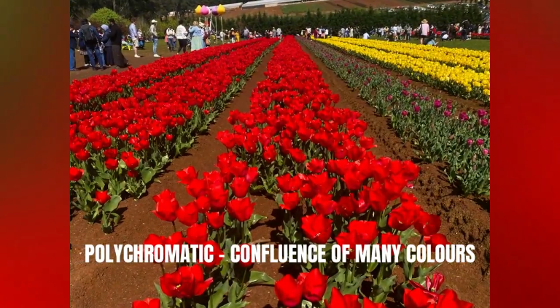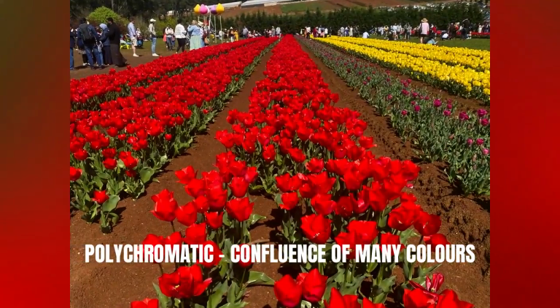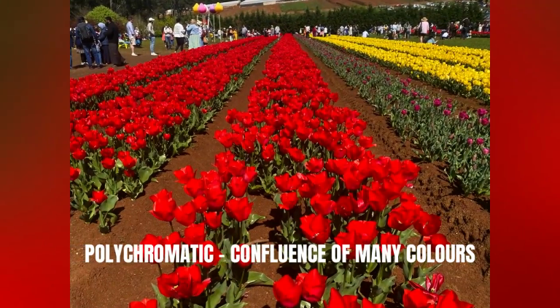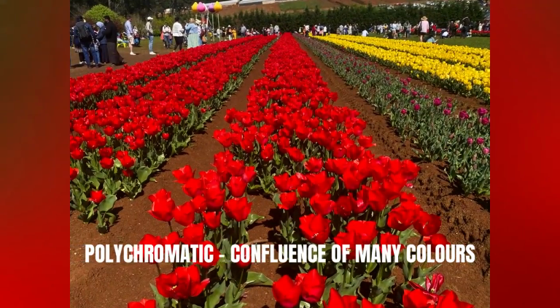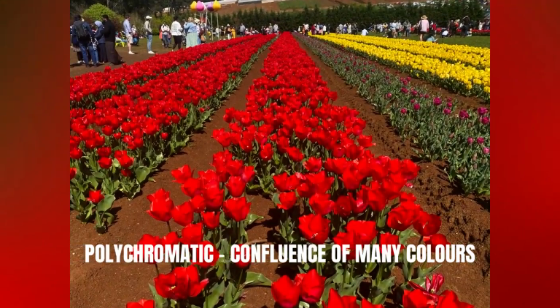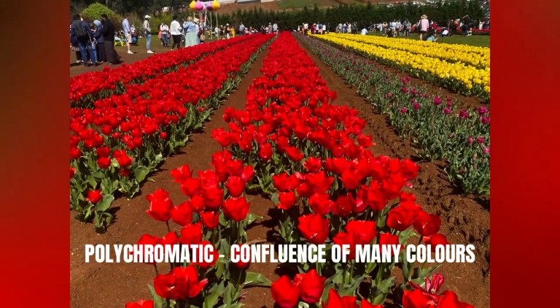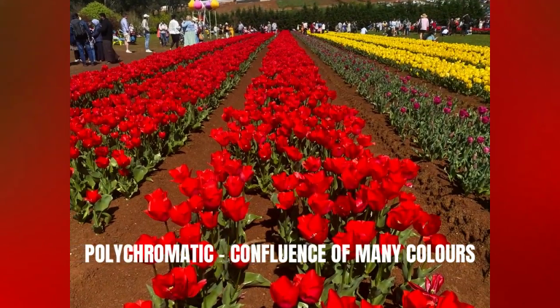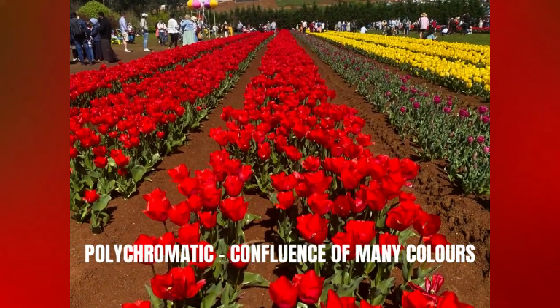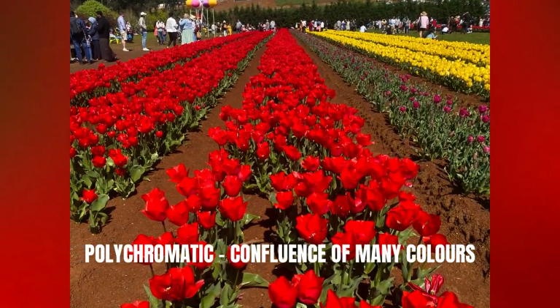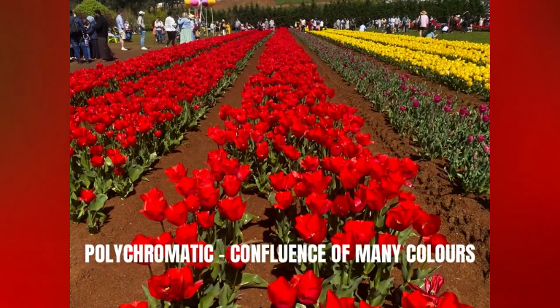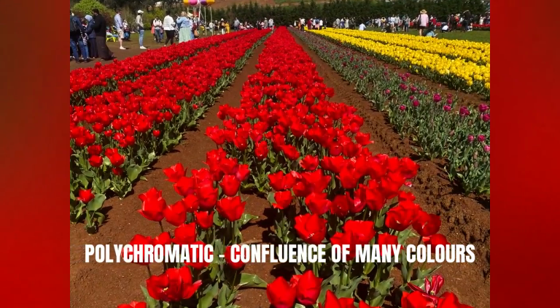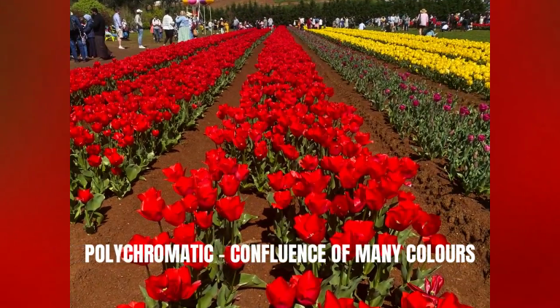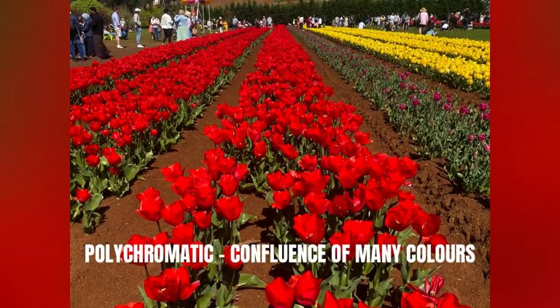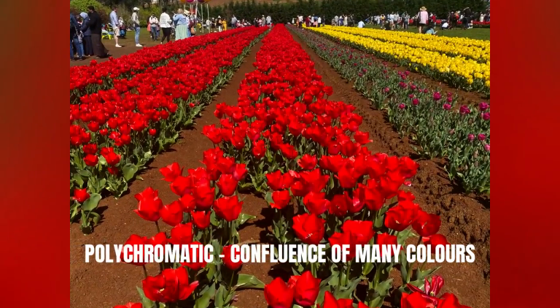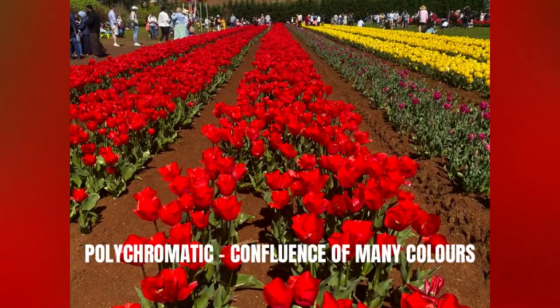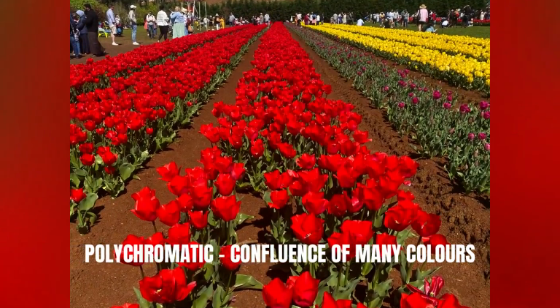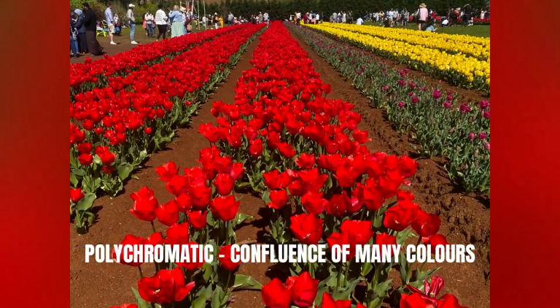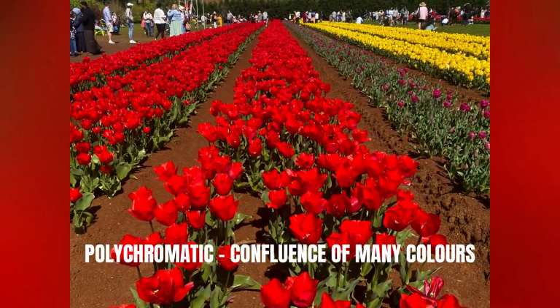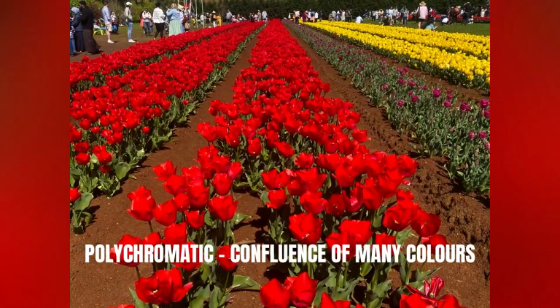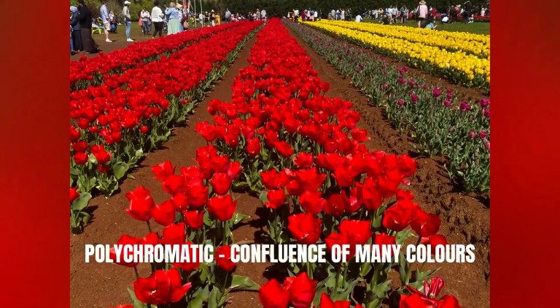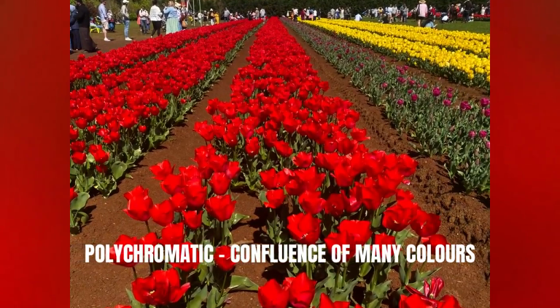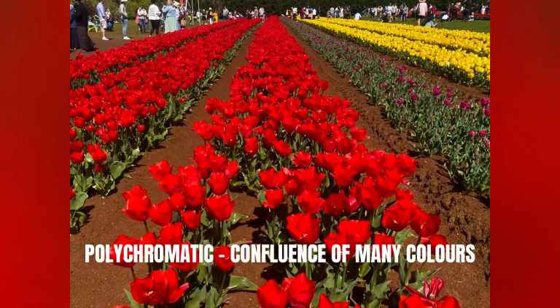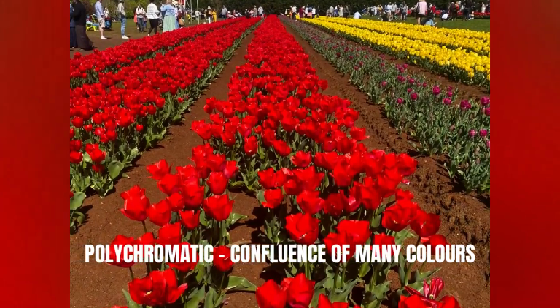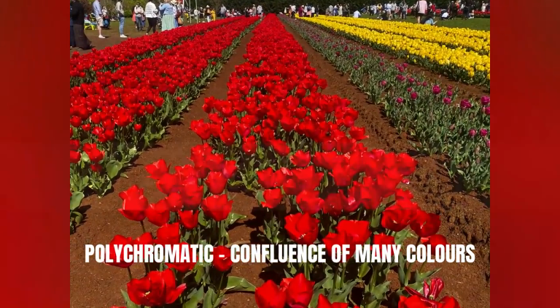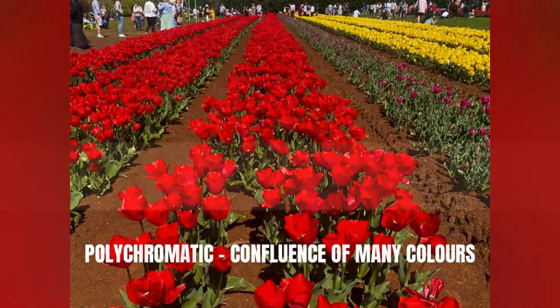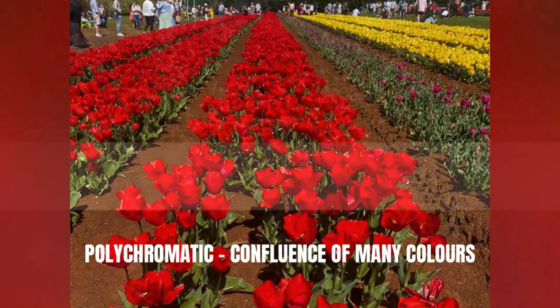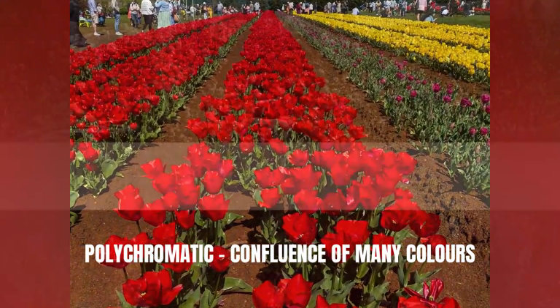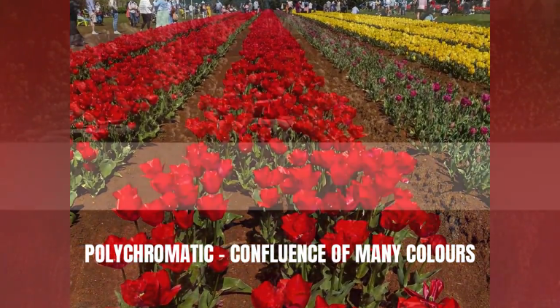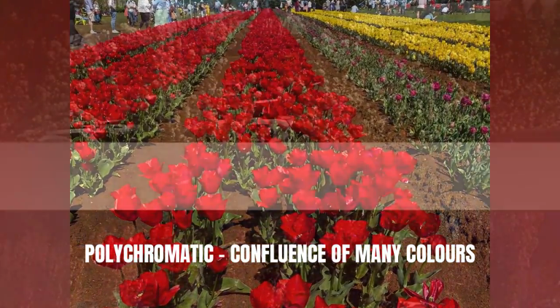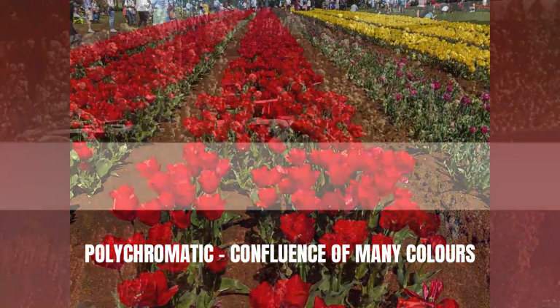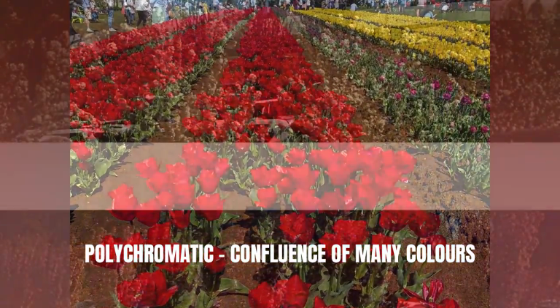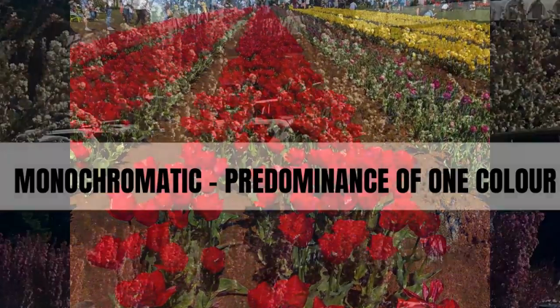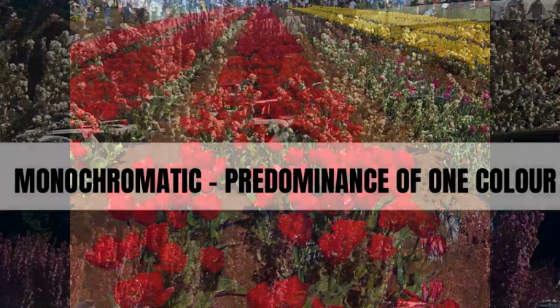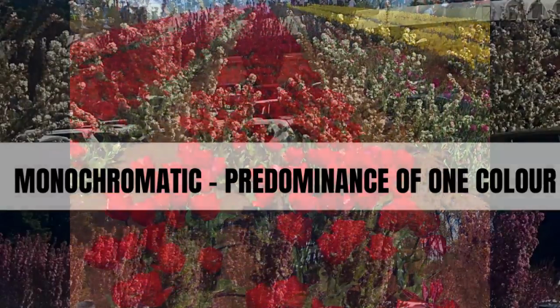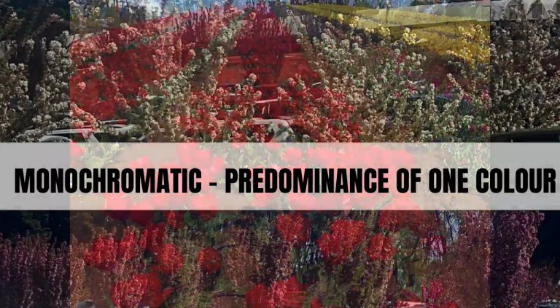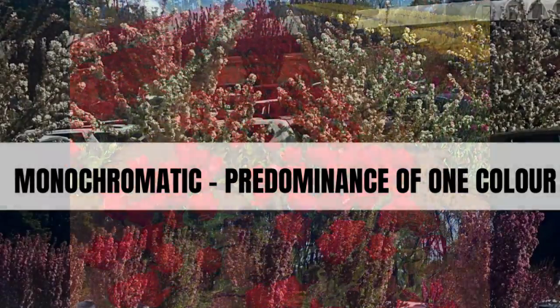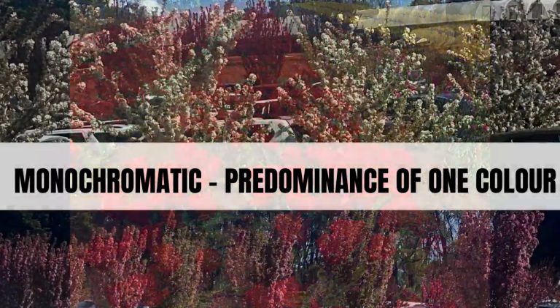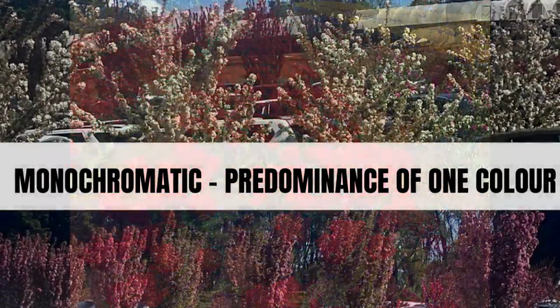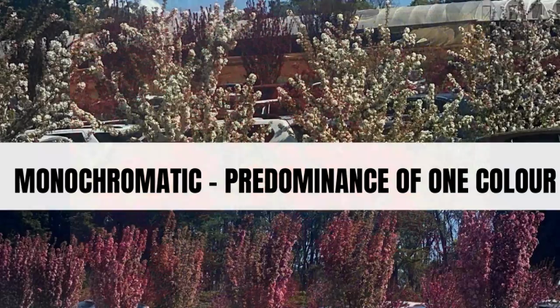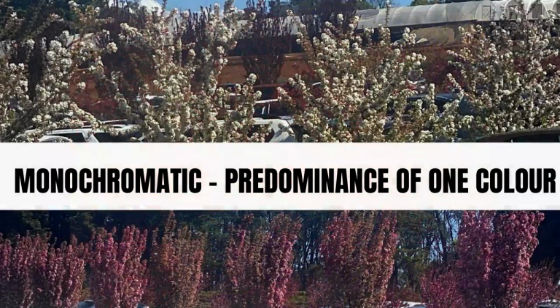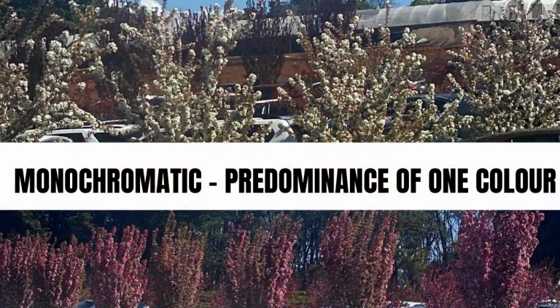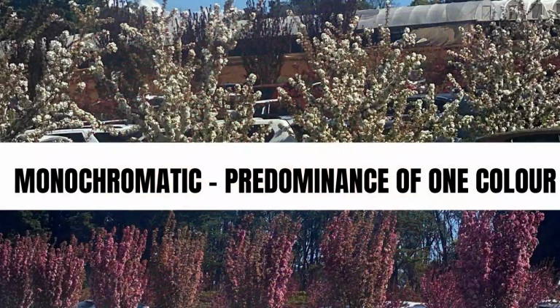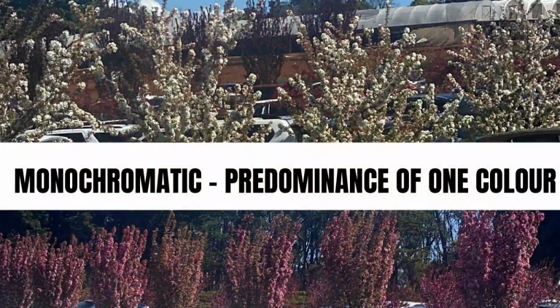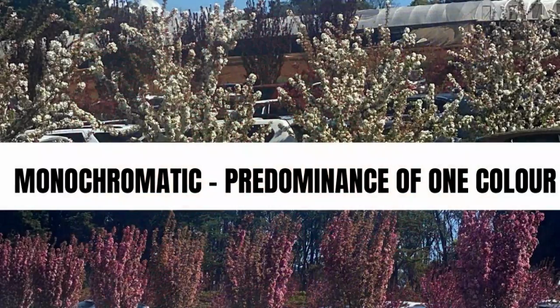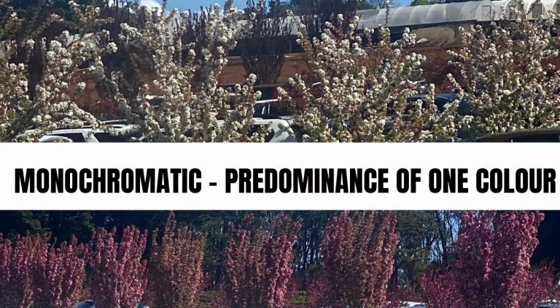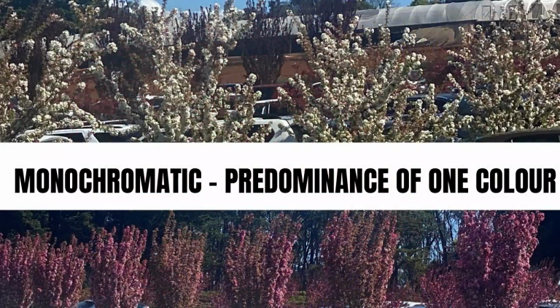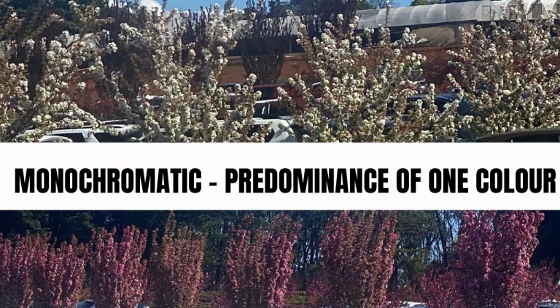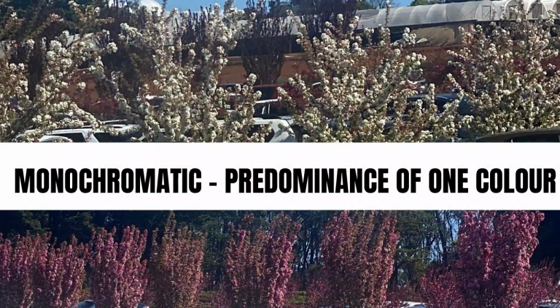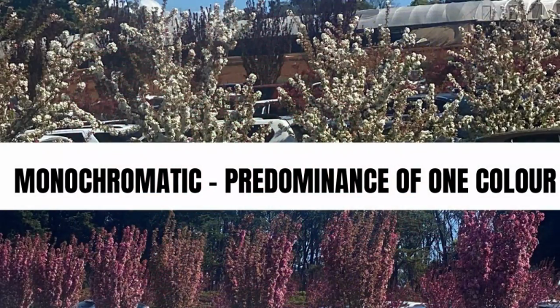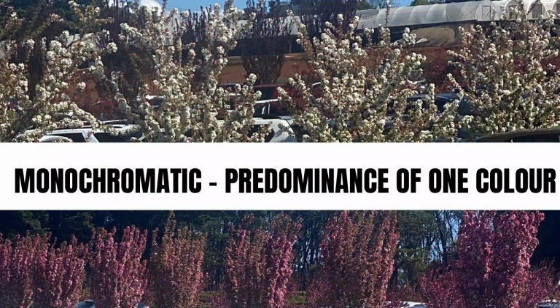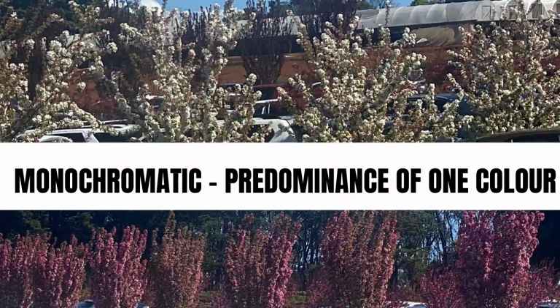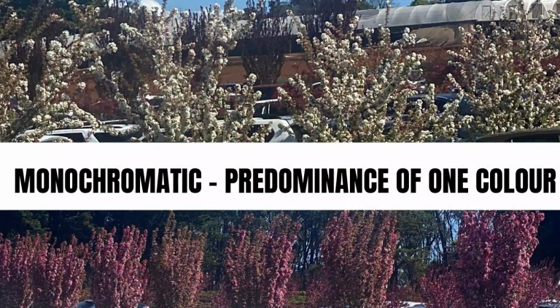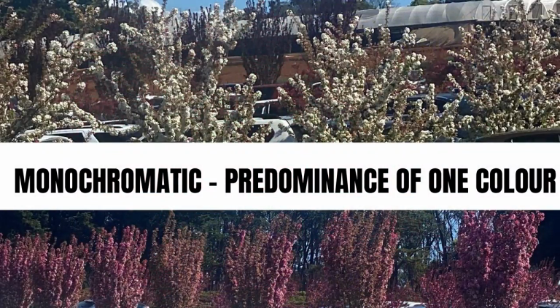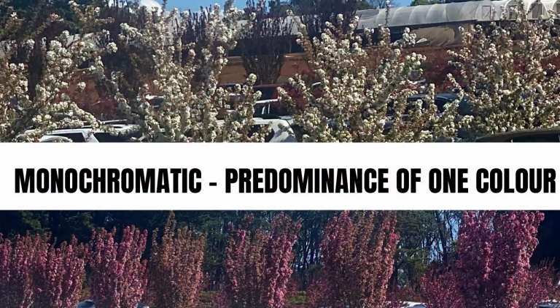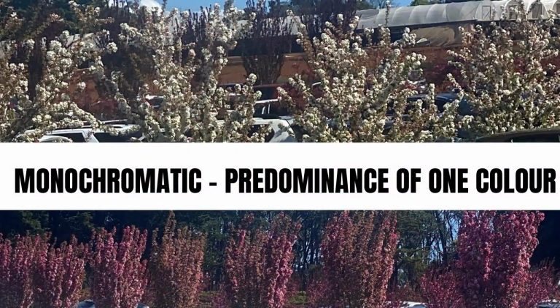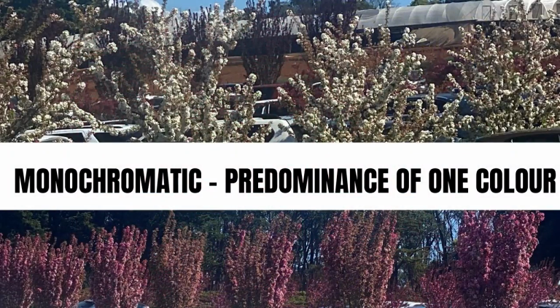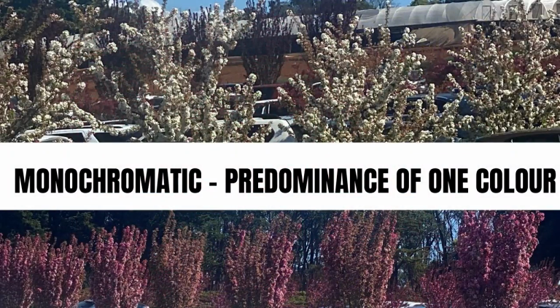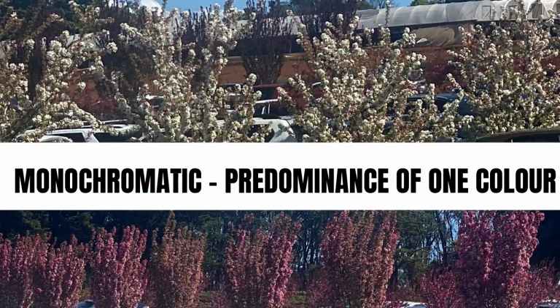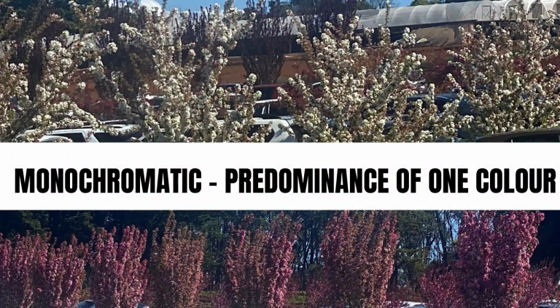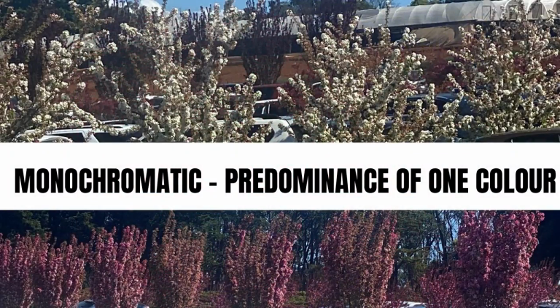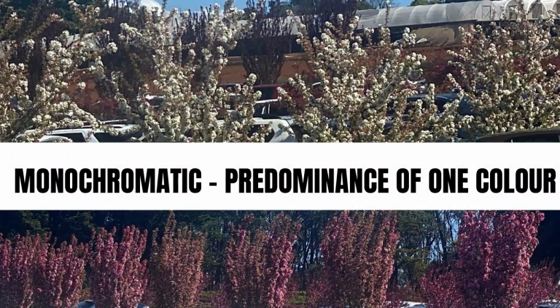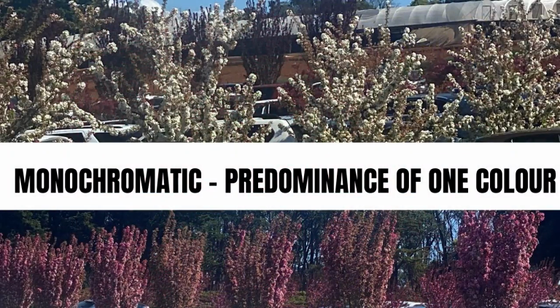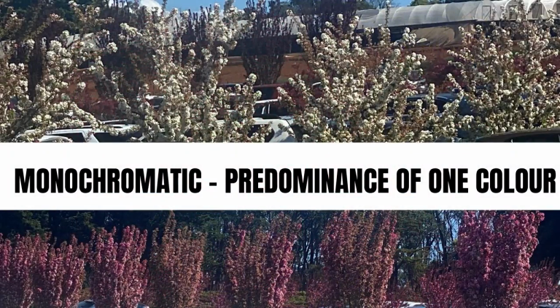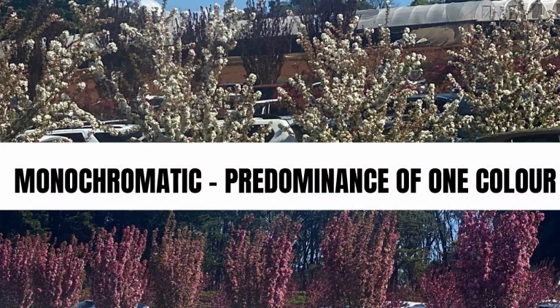Polychromatic has many colors. Monochromatic means one color.